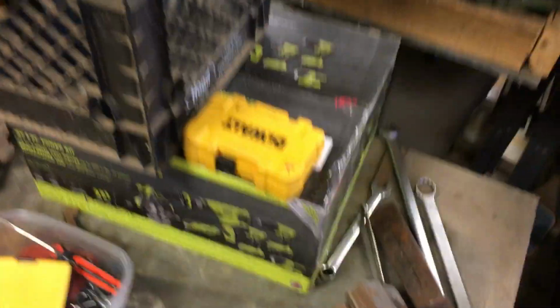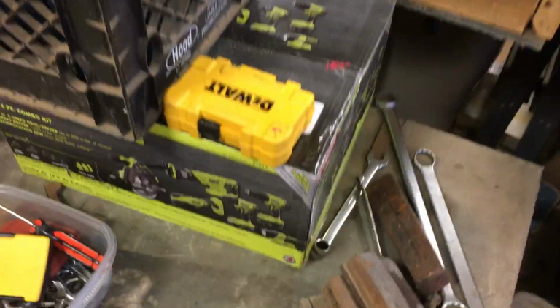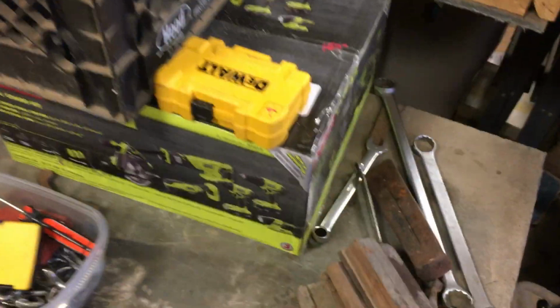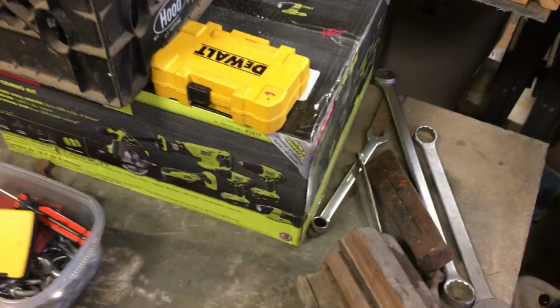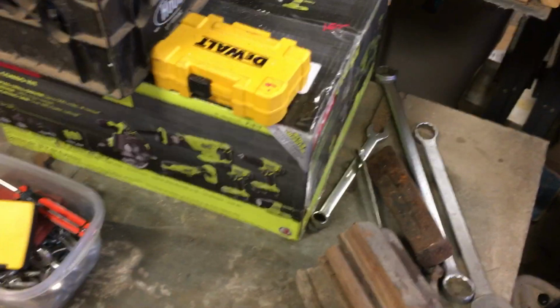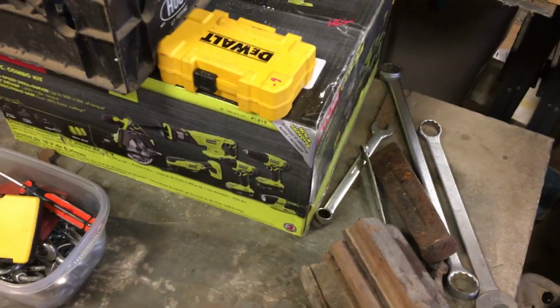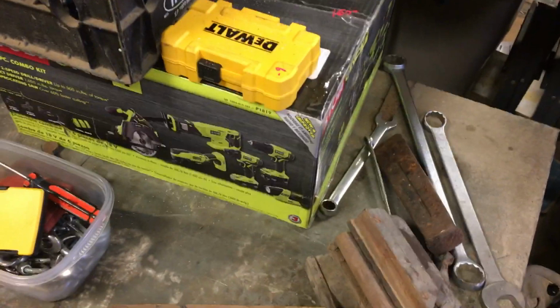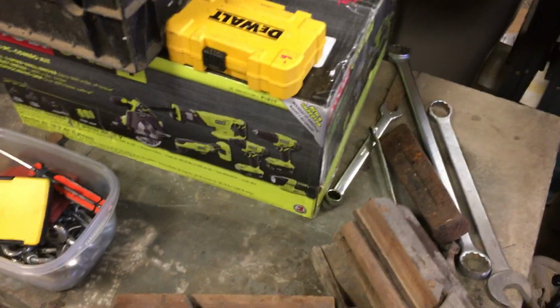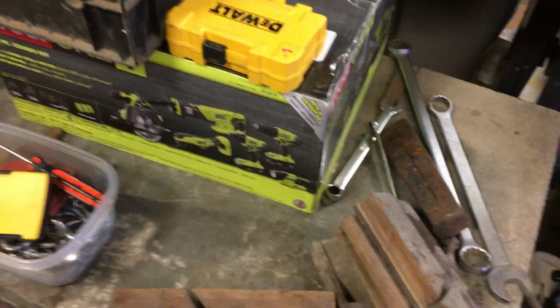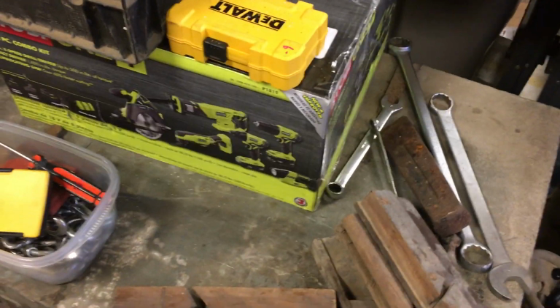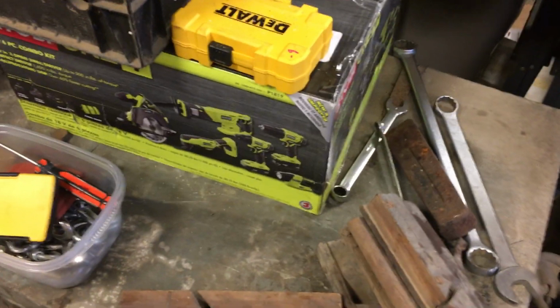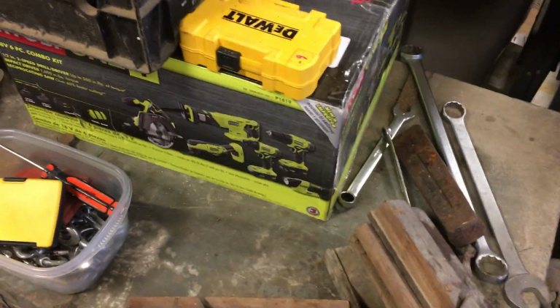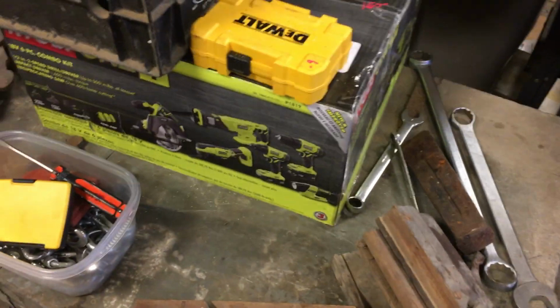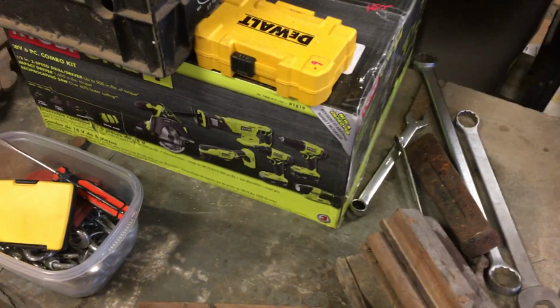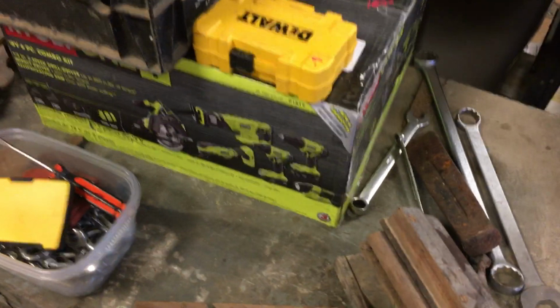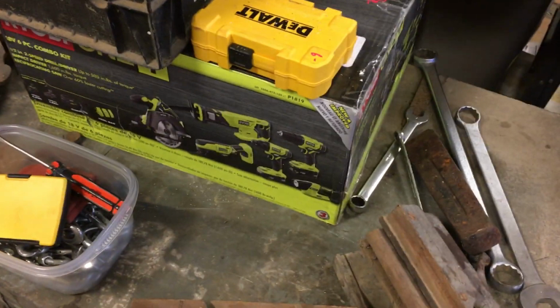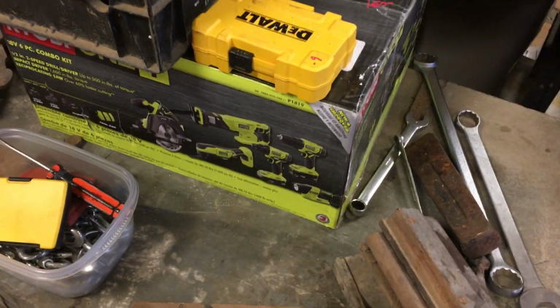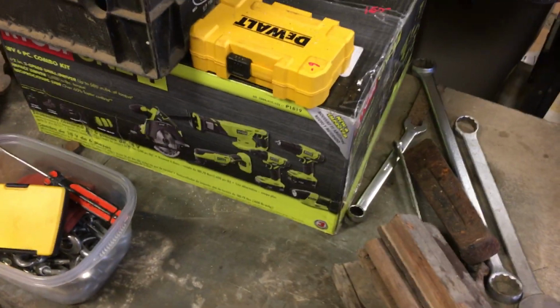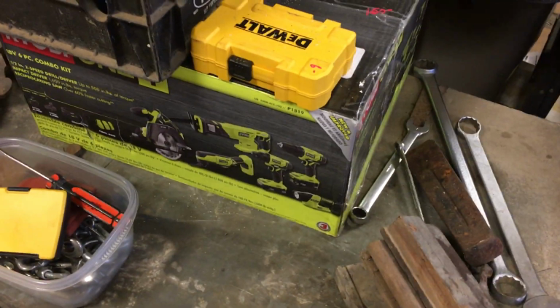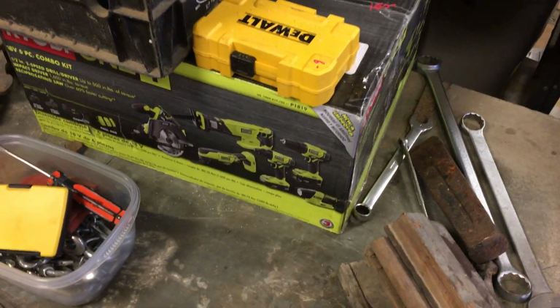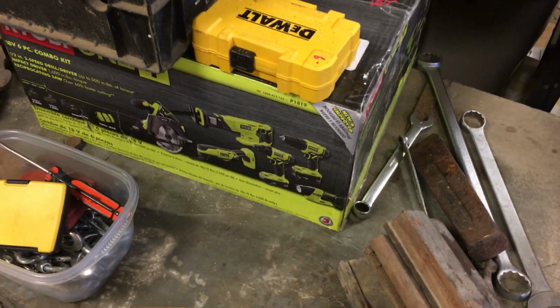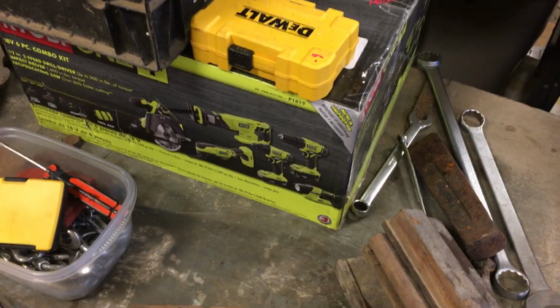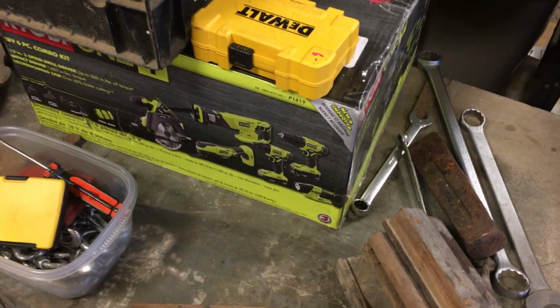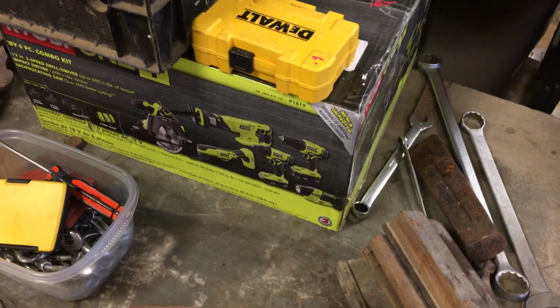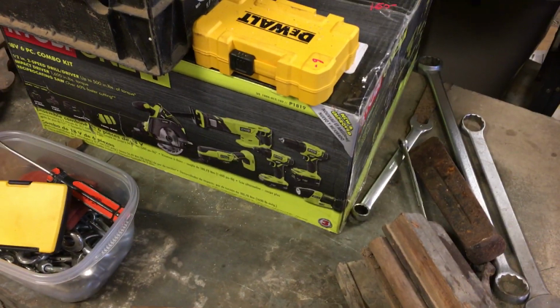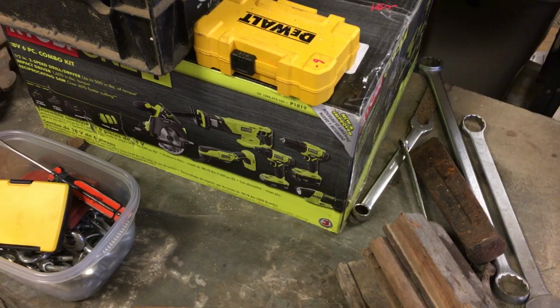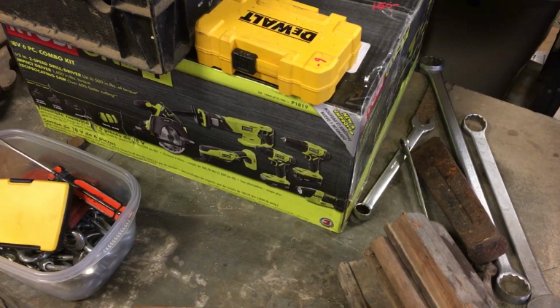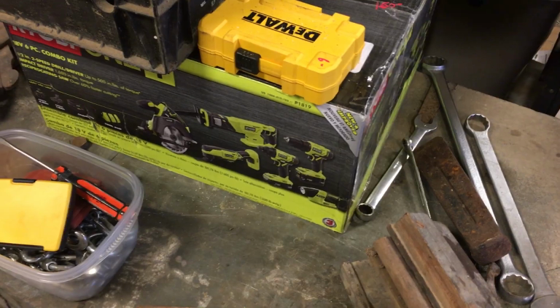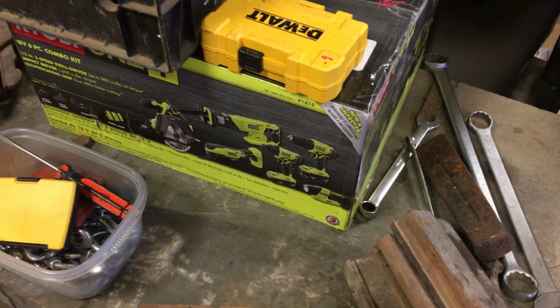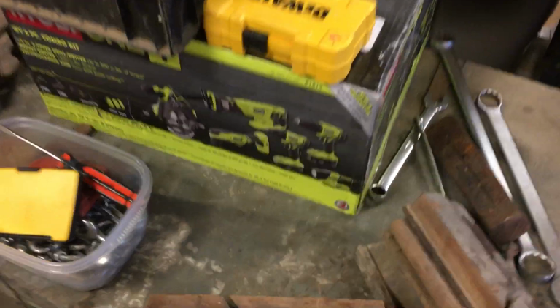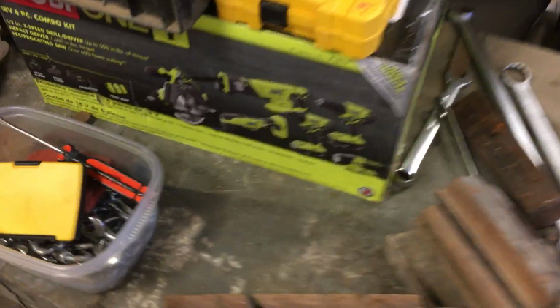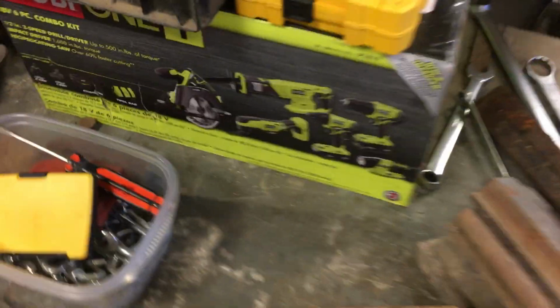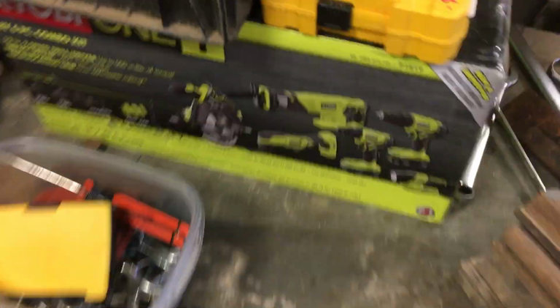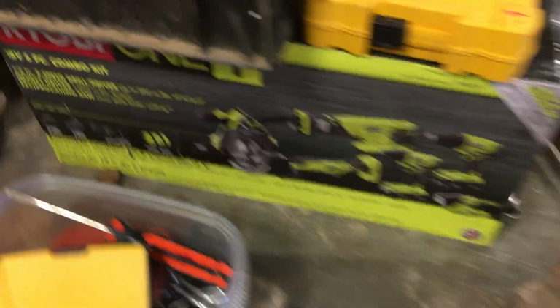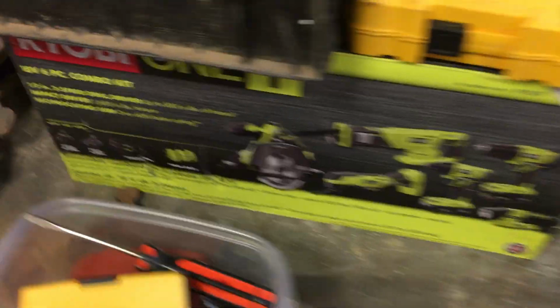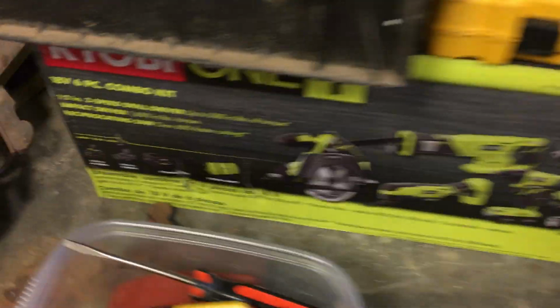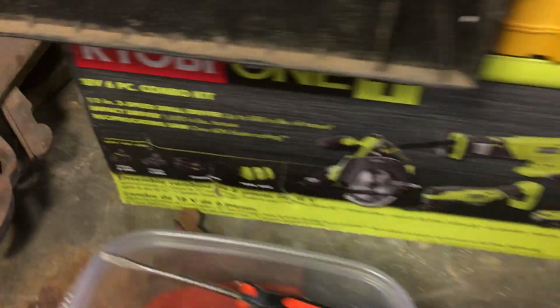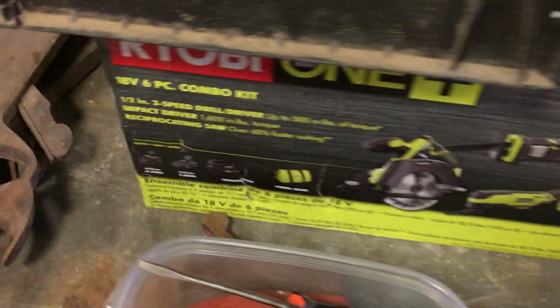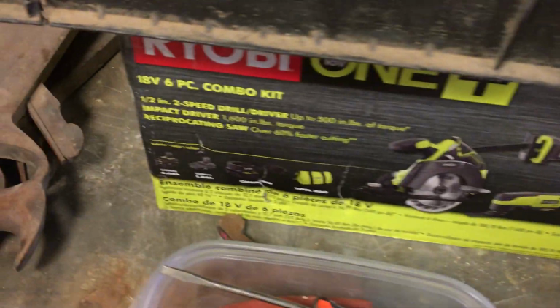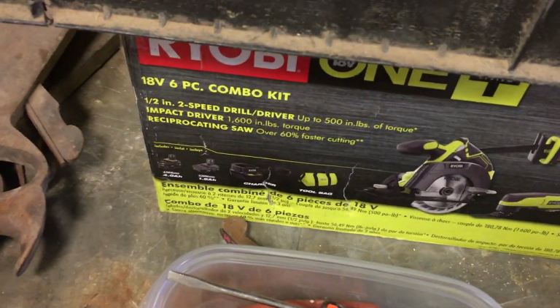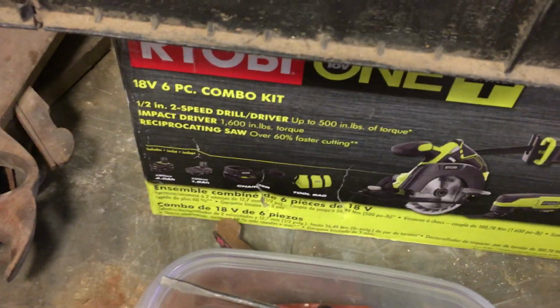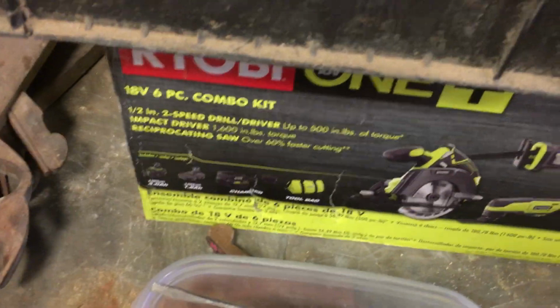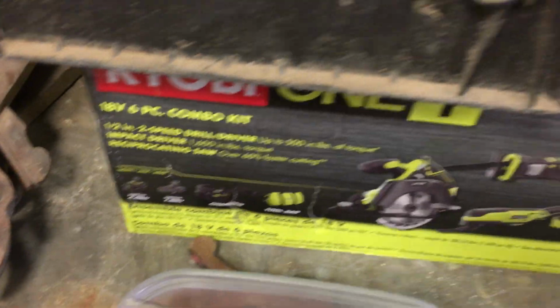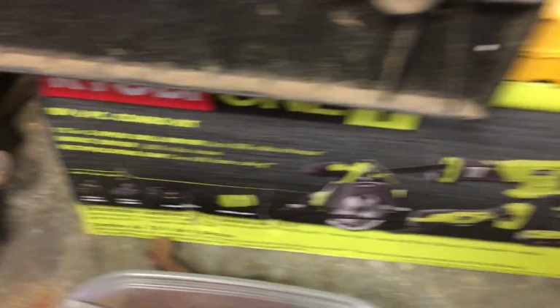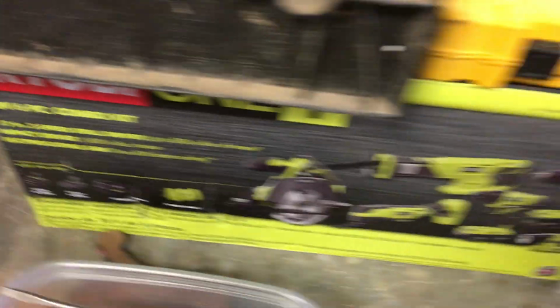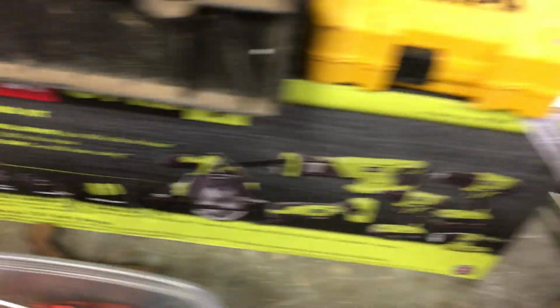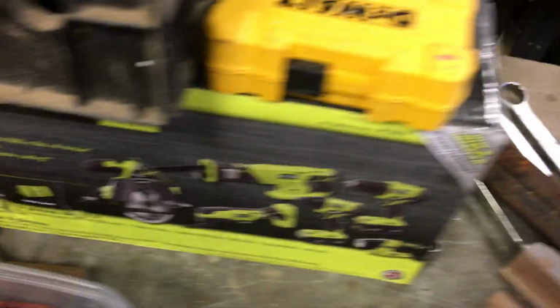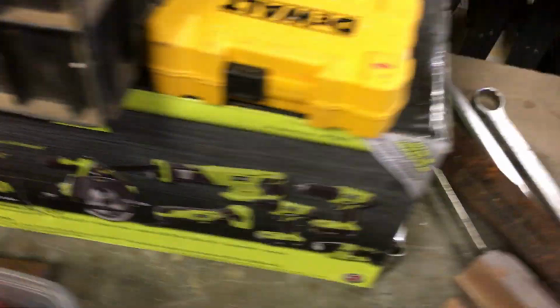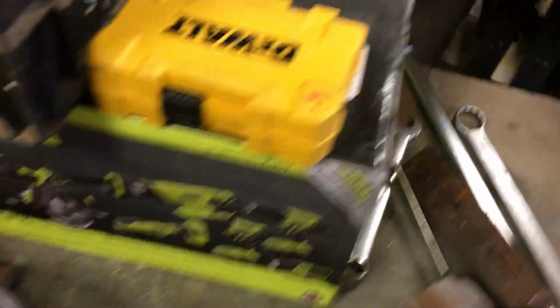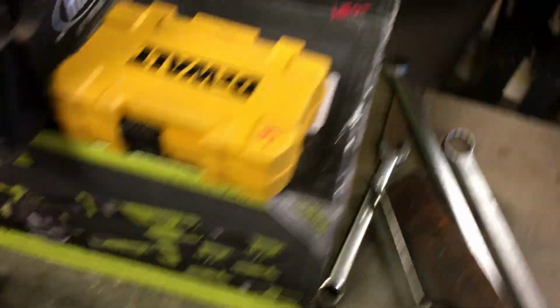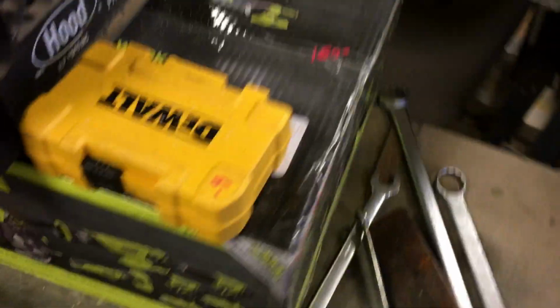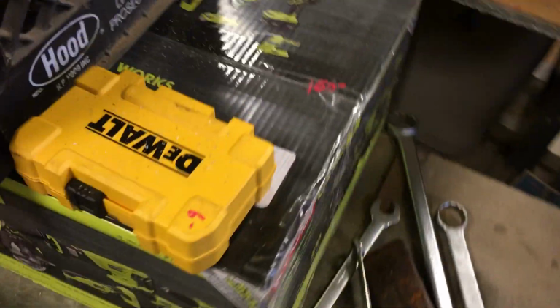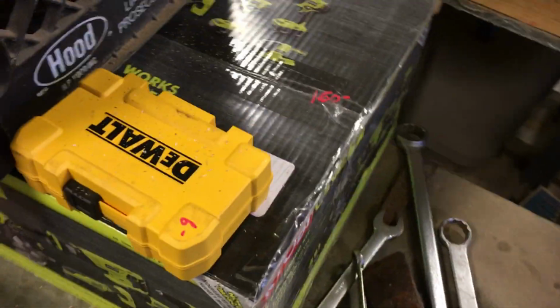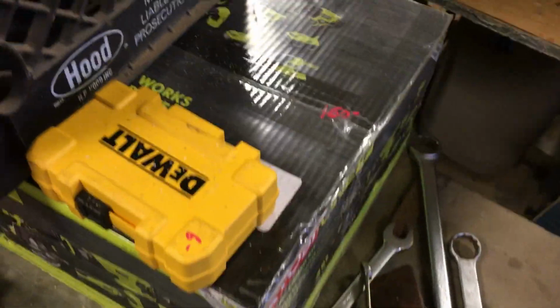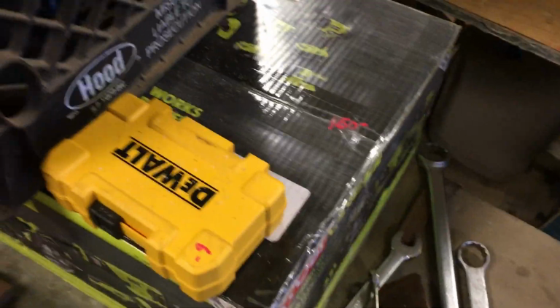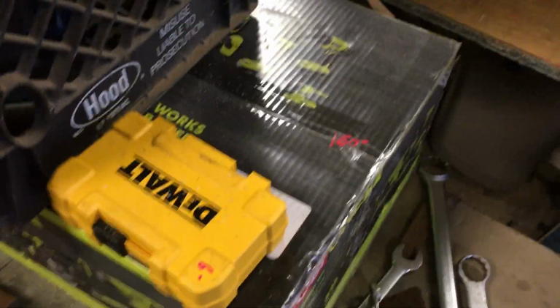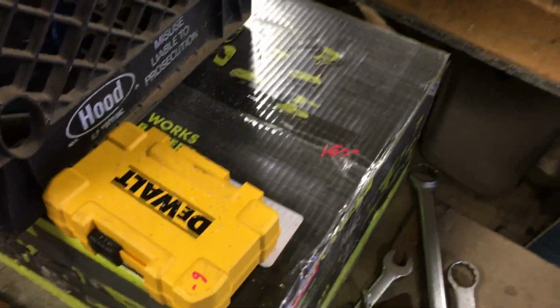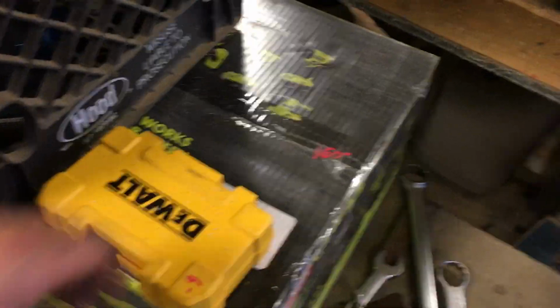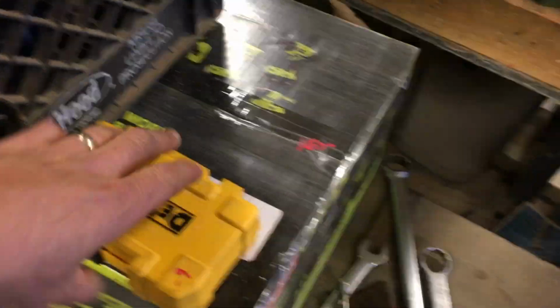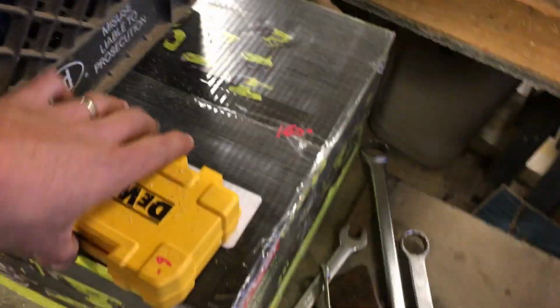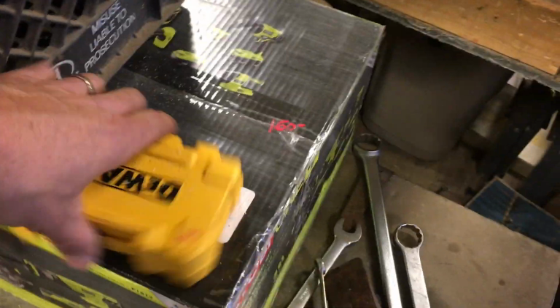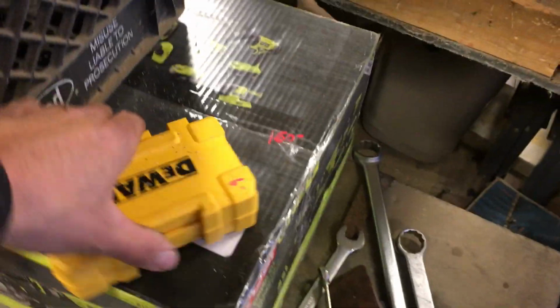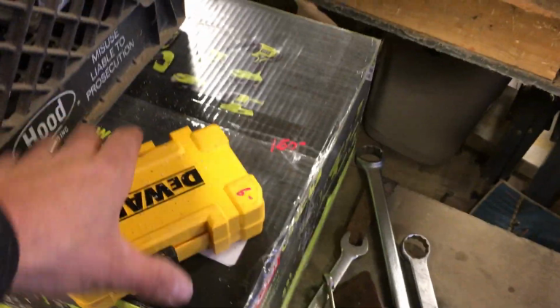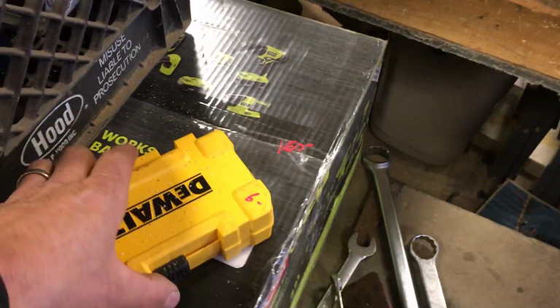There is a brand new set of Ryobi, six-piece, 18-volt, brand new in the box, that is $160.00.